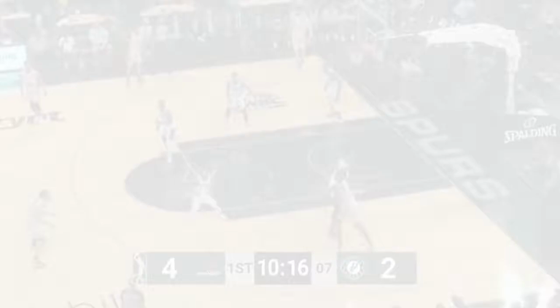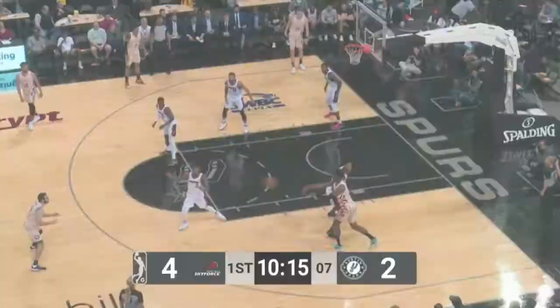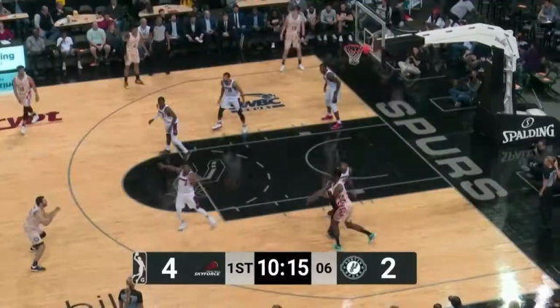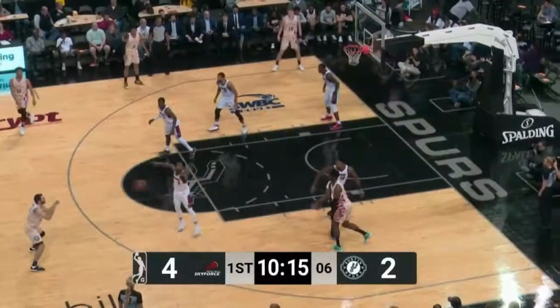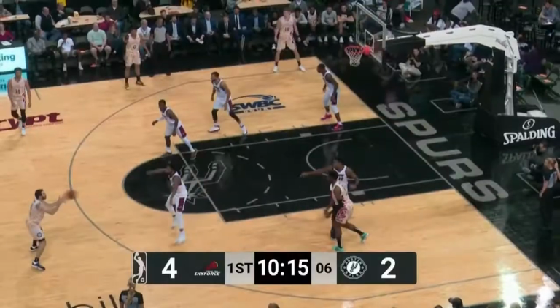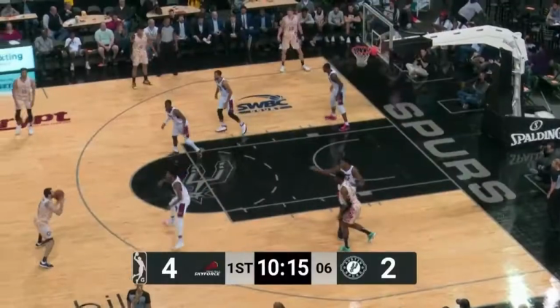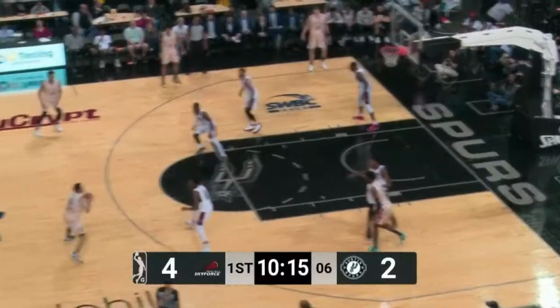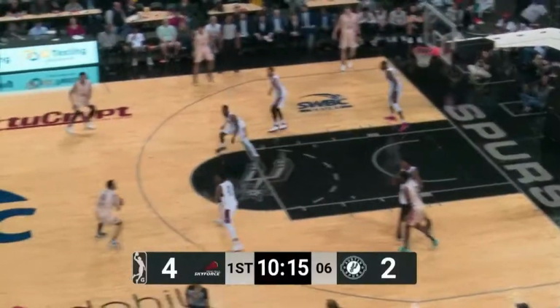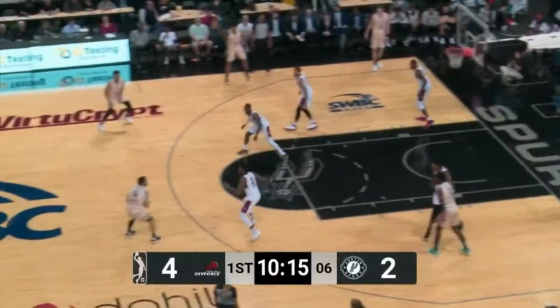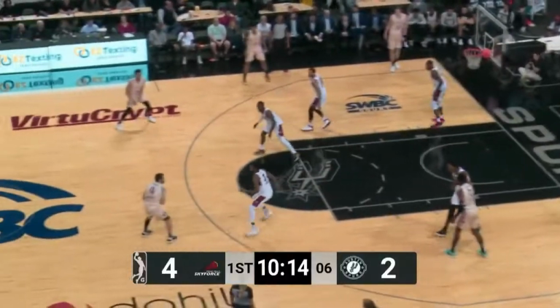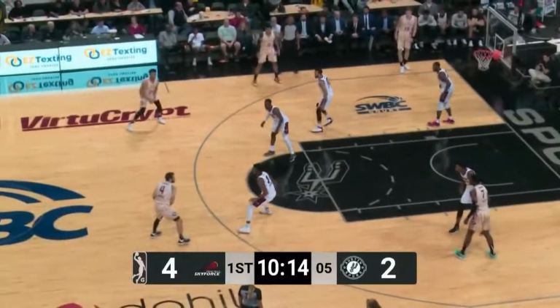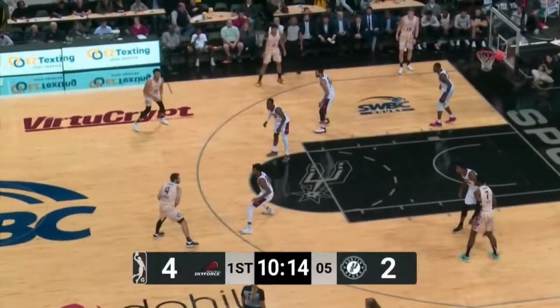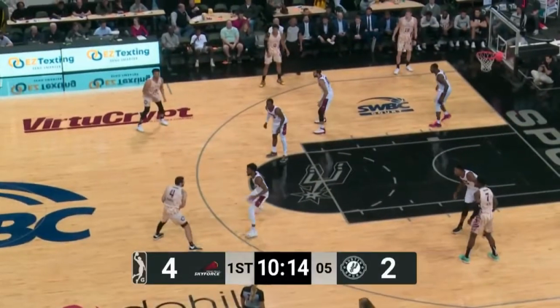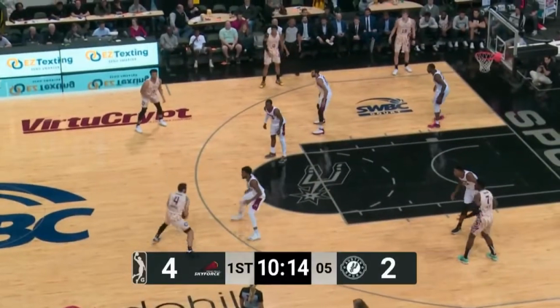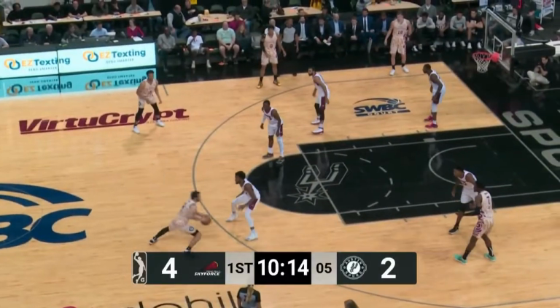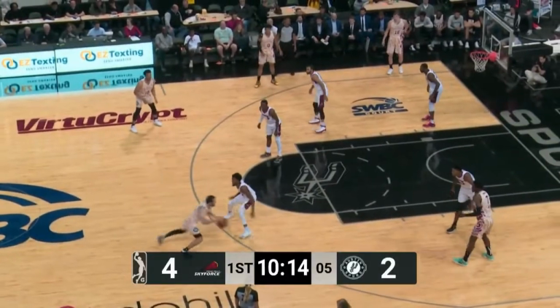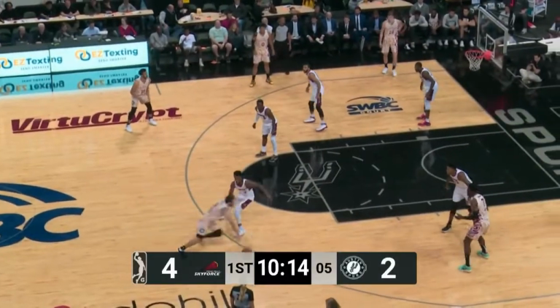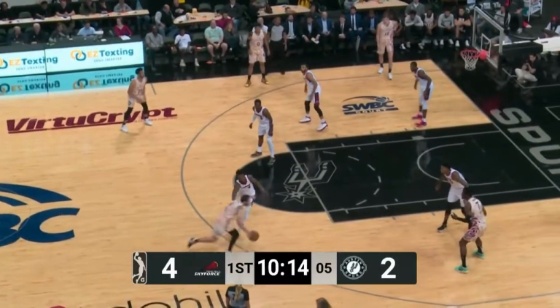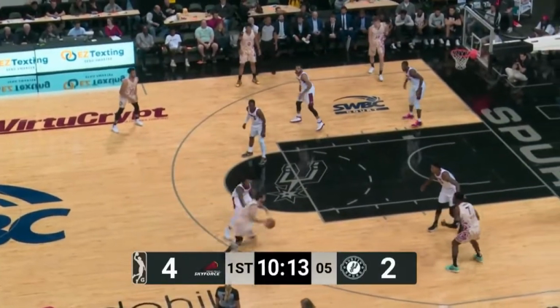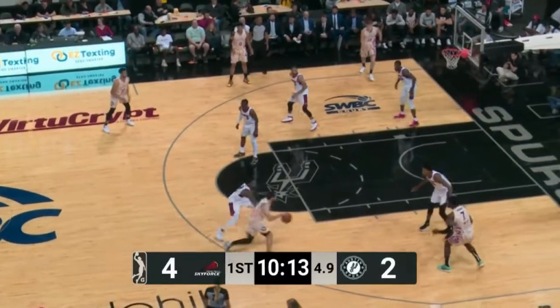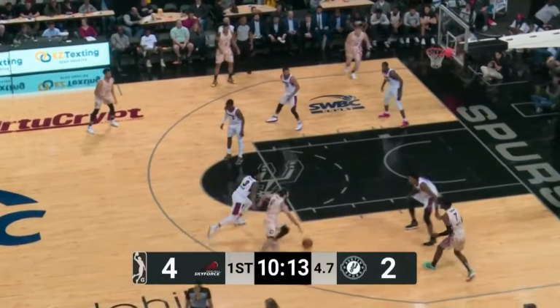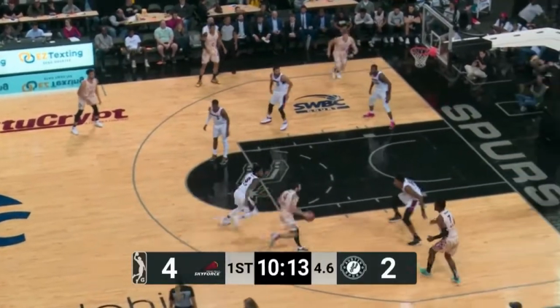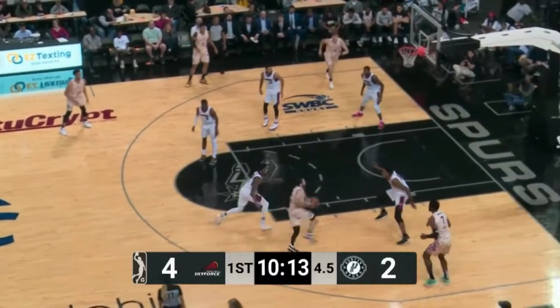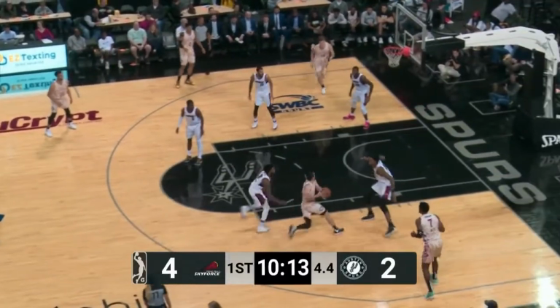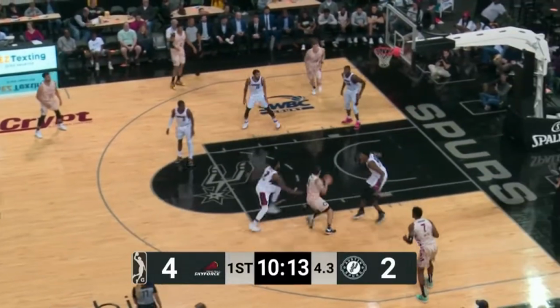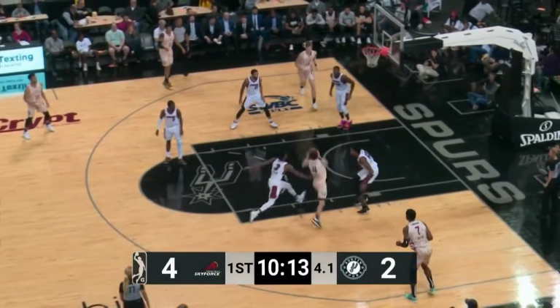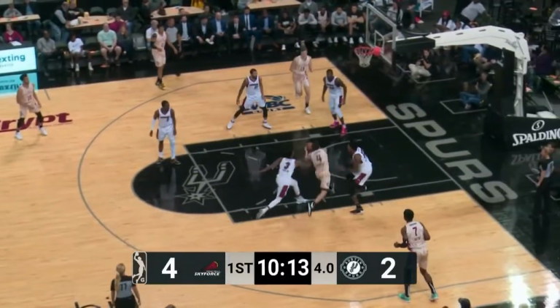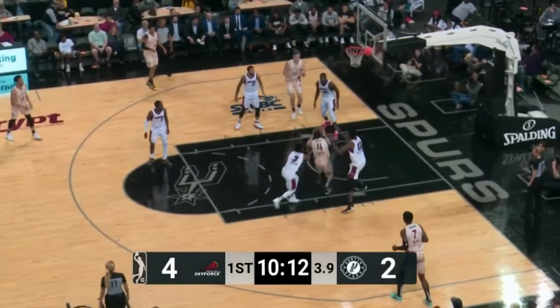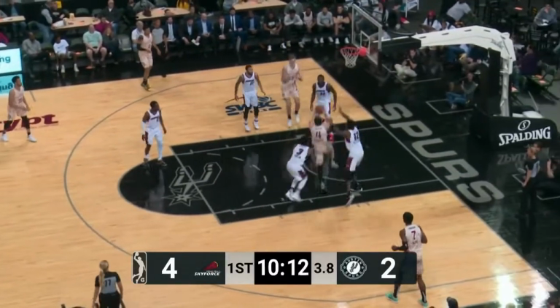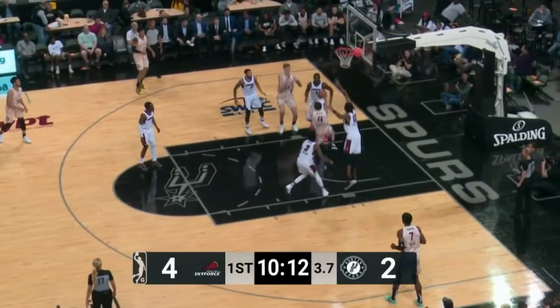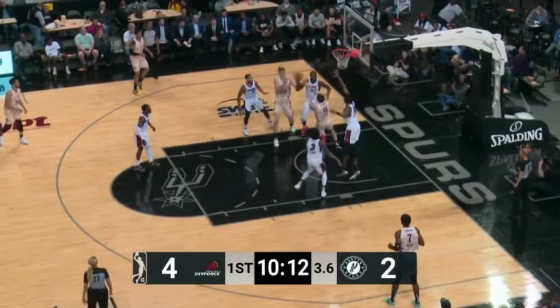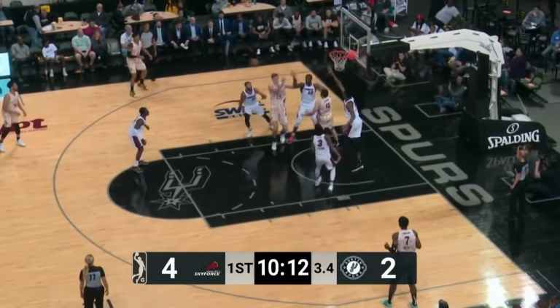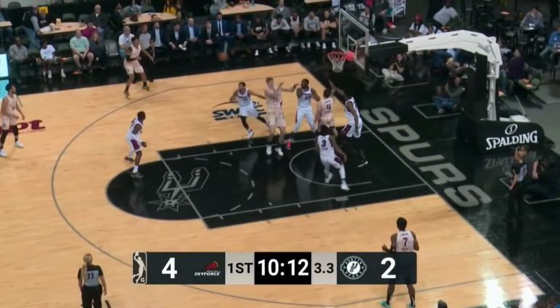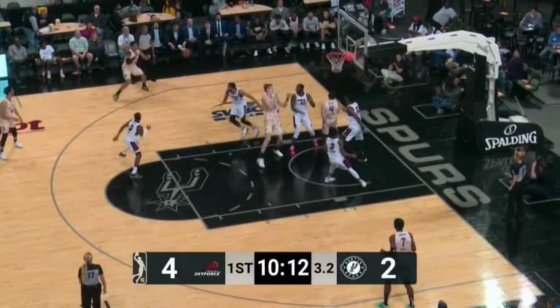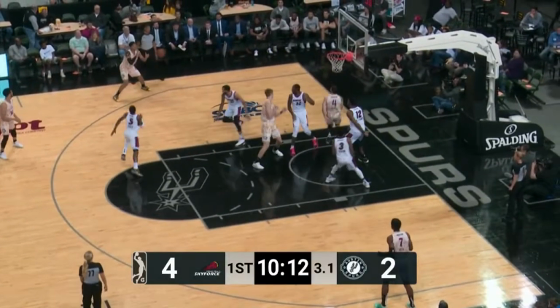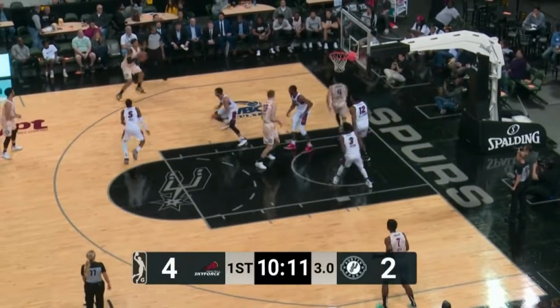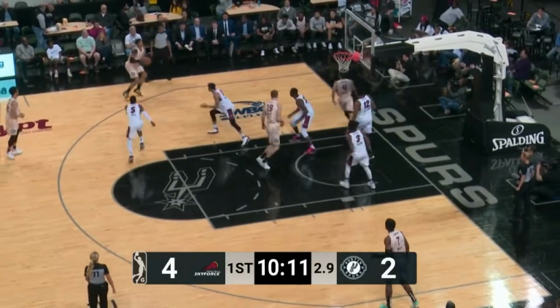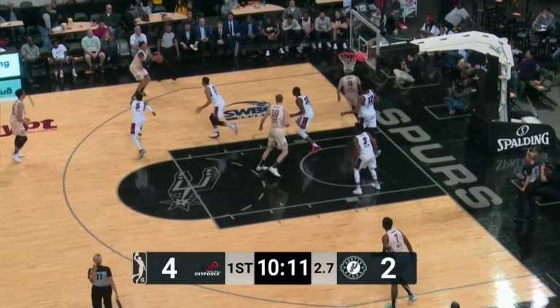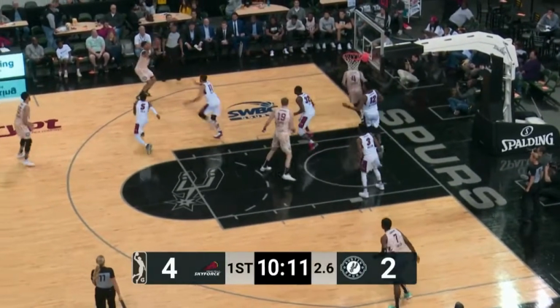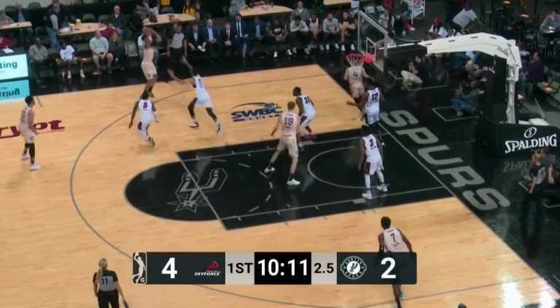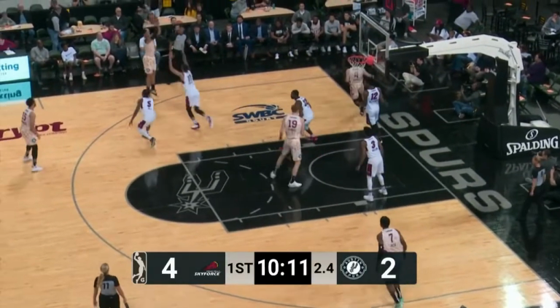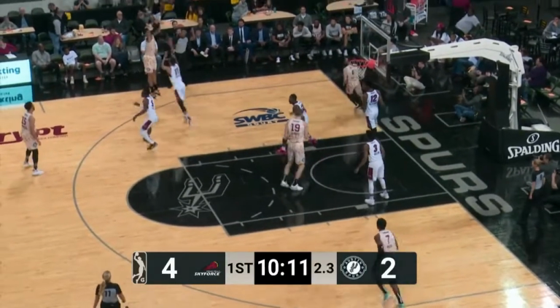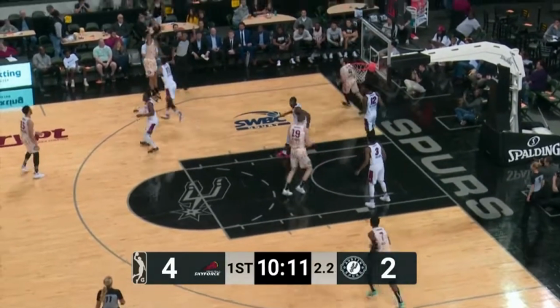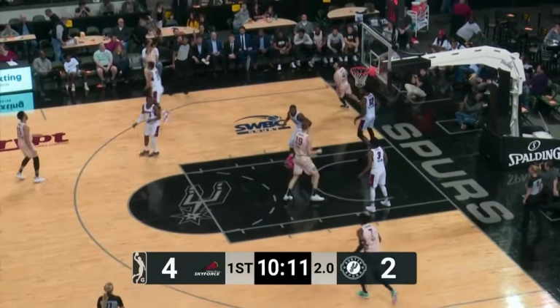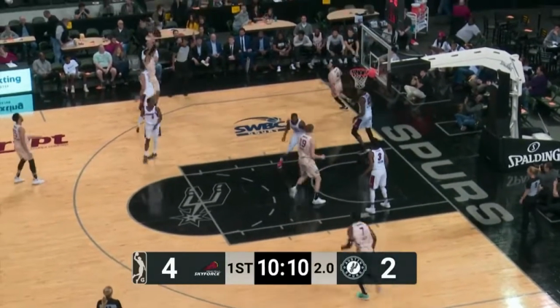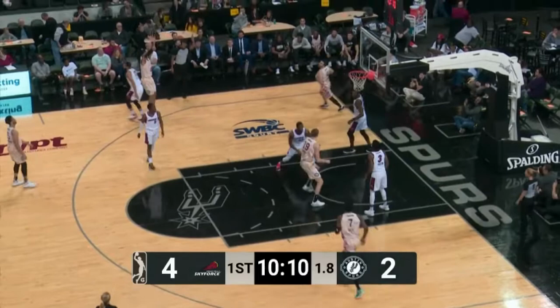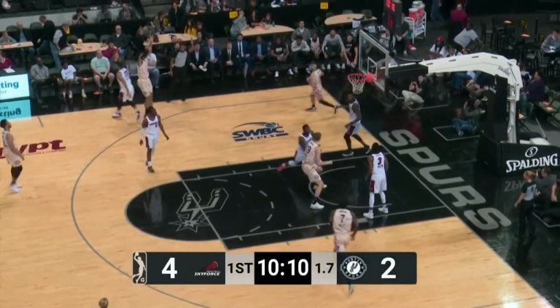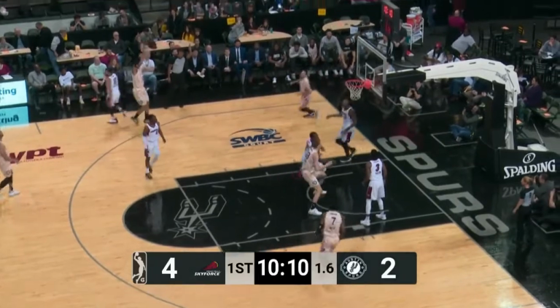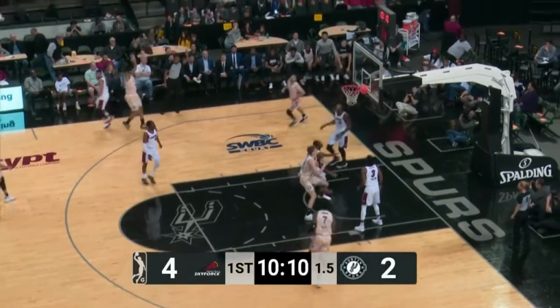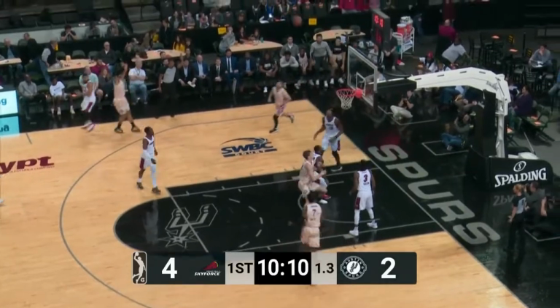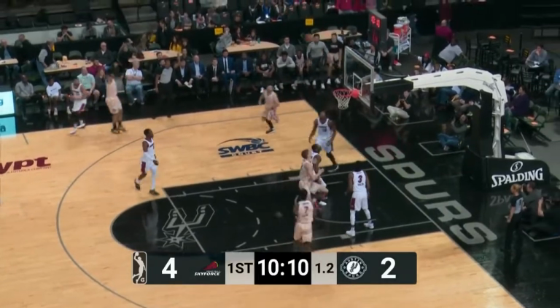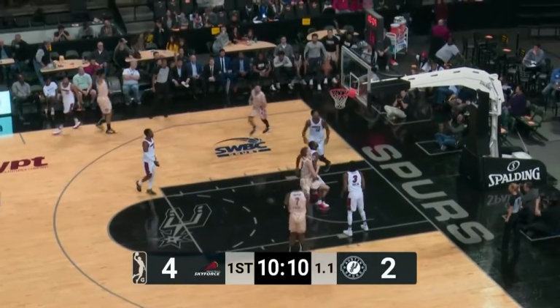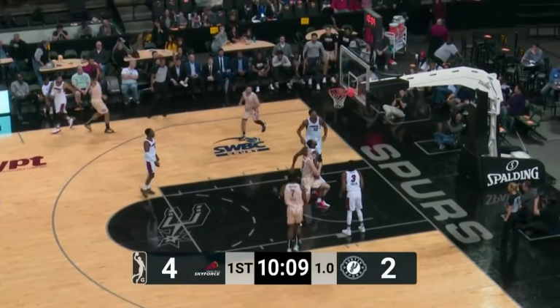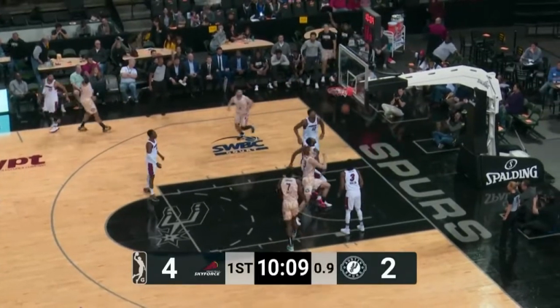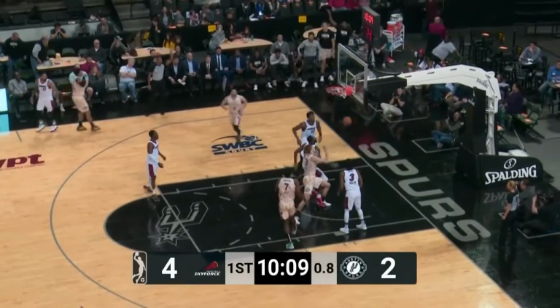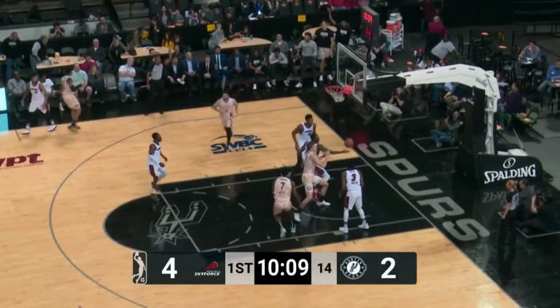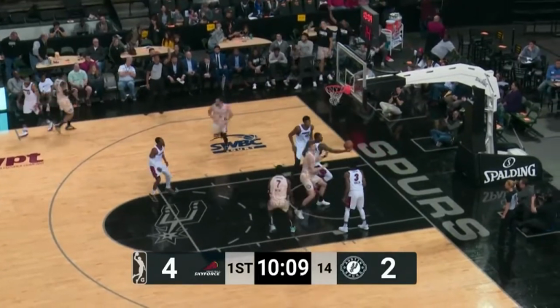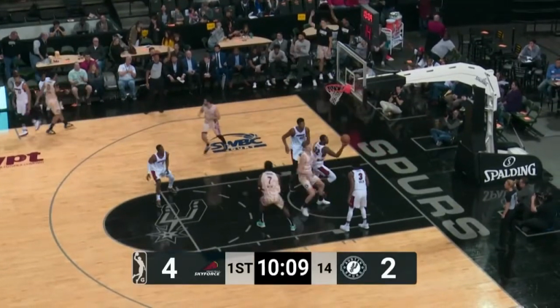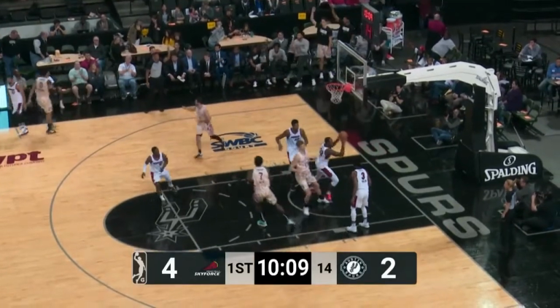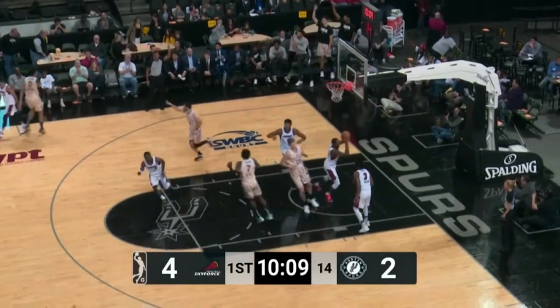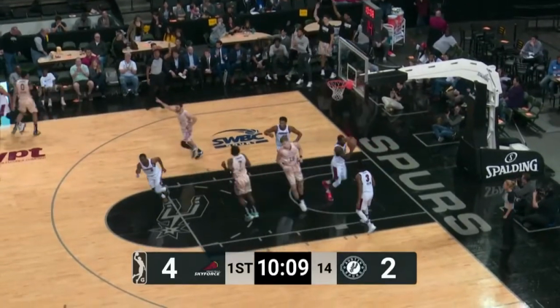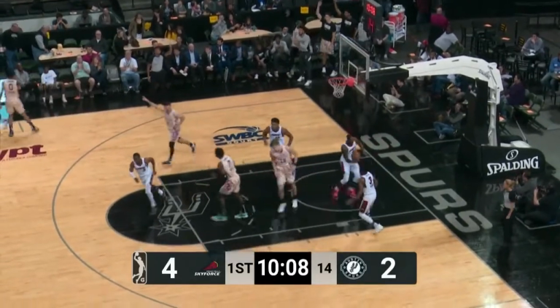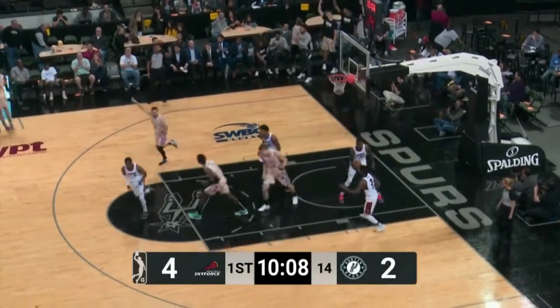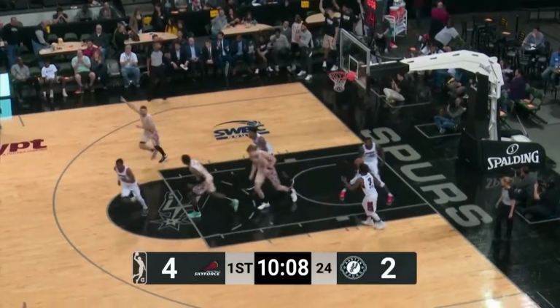He leaves his feet and comes back down, just barely keeping tiptoes on to avoid the travel. Here's Johnson on the left wing — he tries a three and knocks it down.